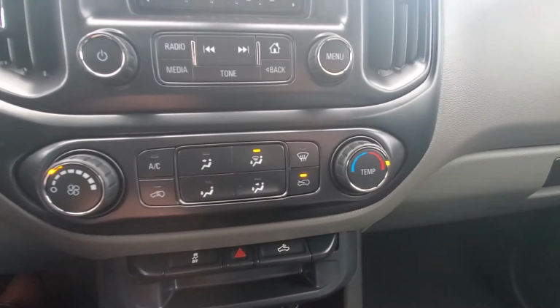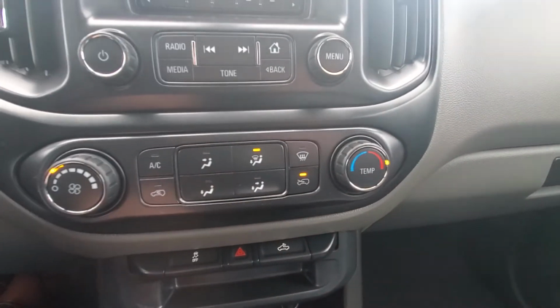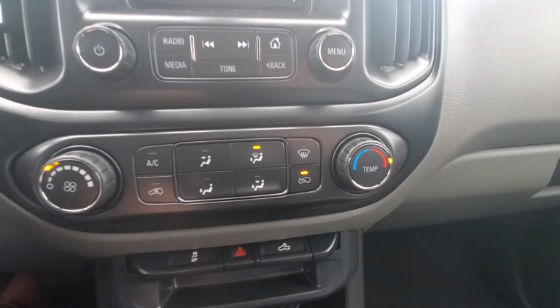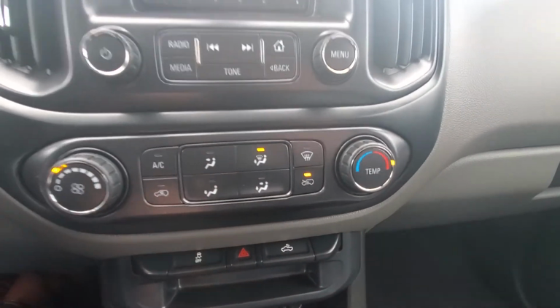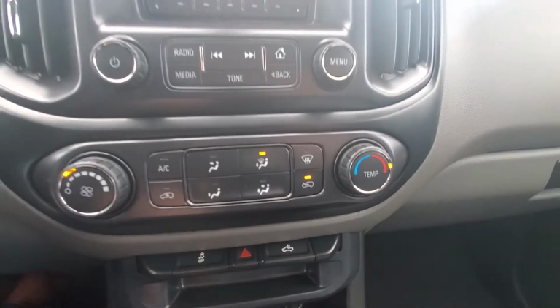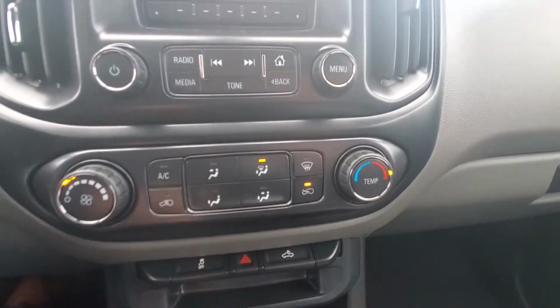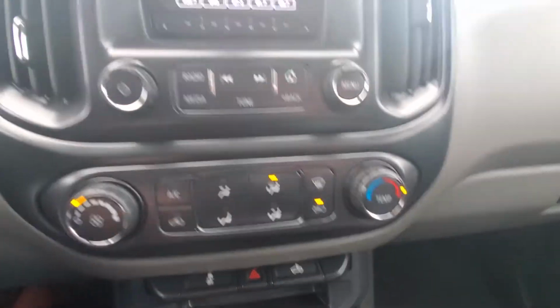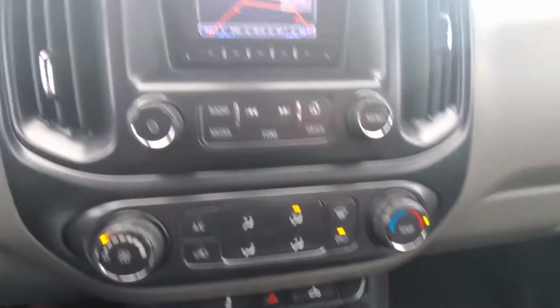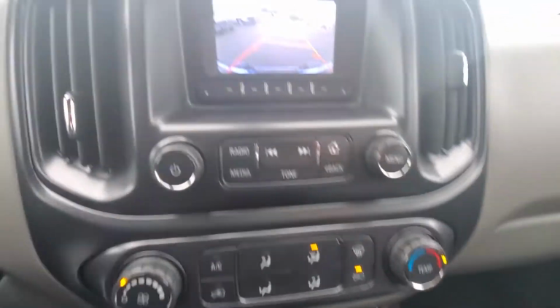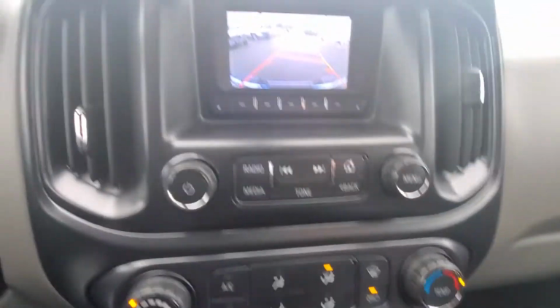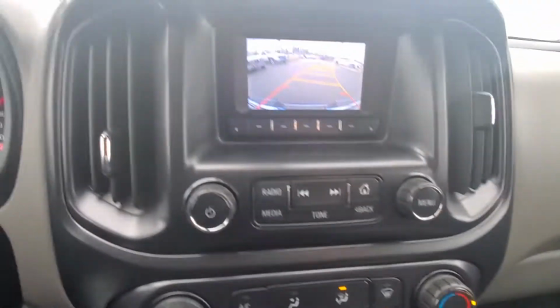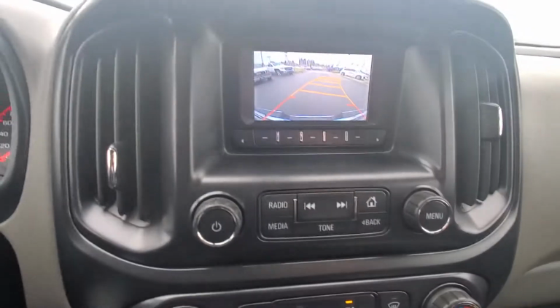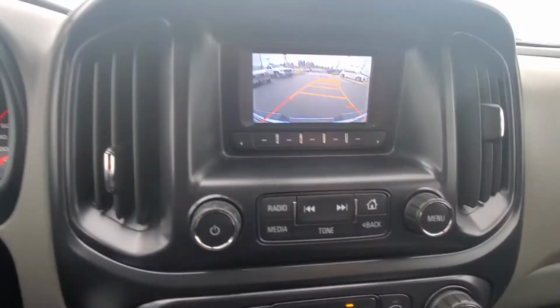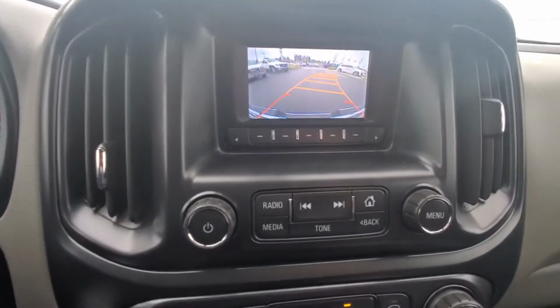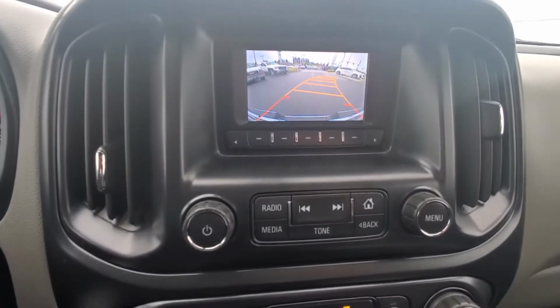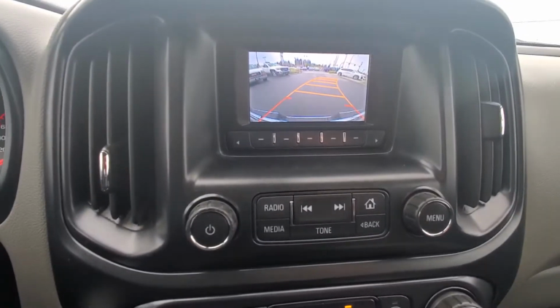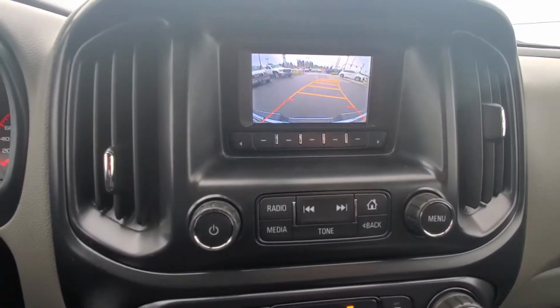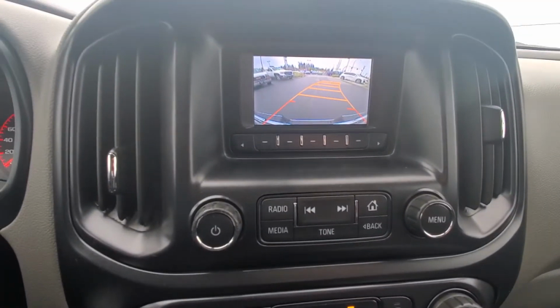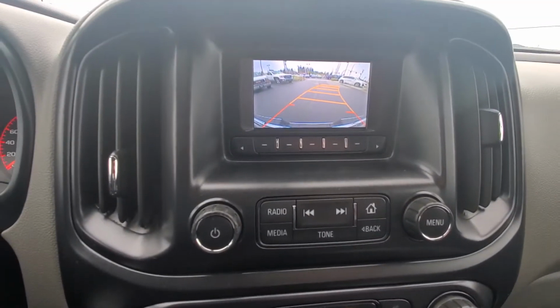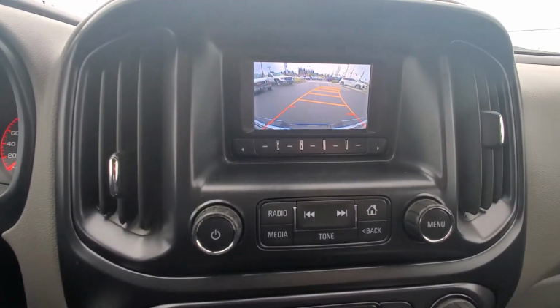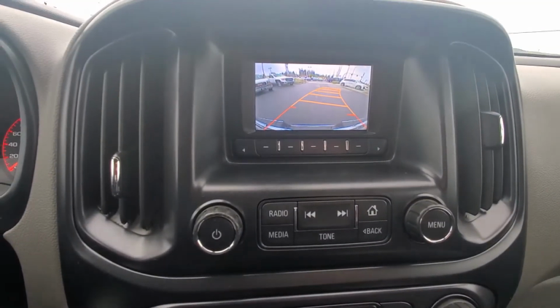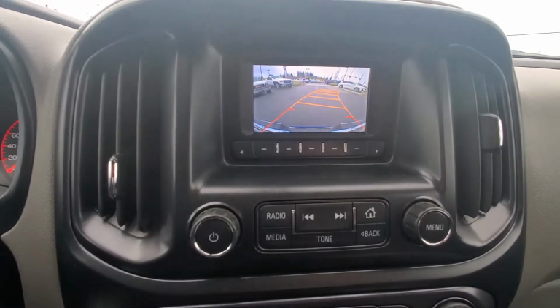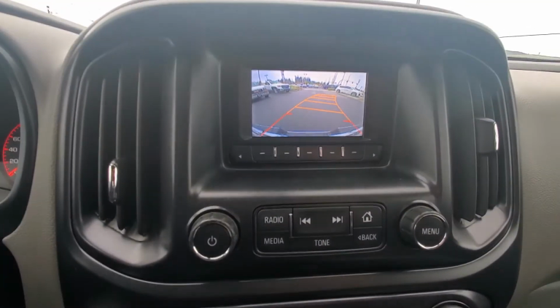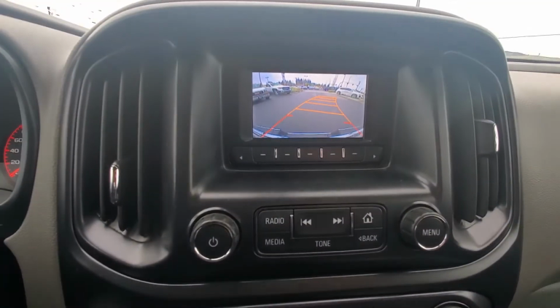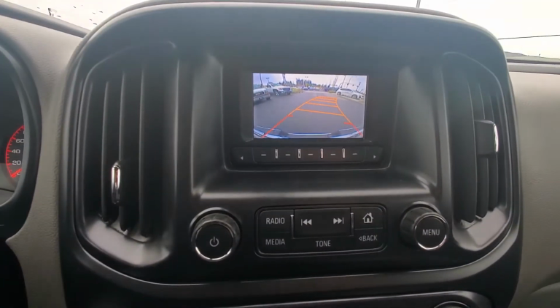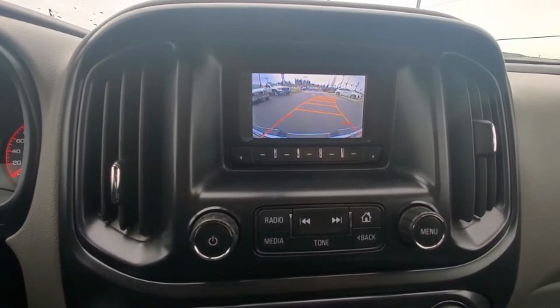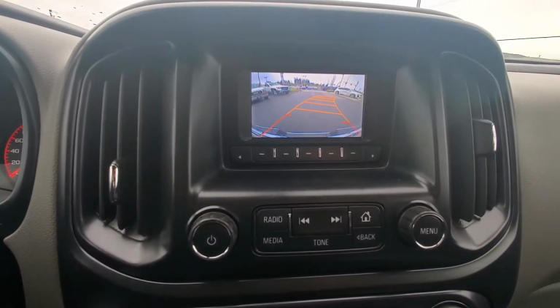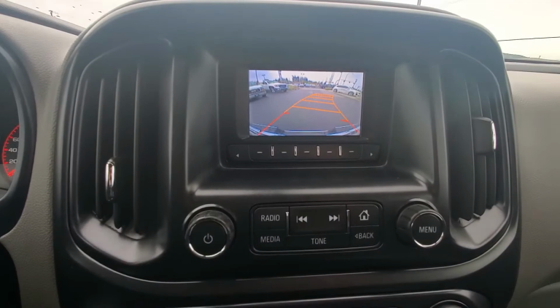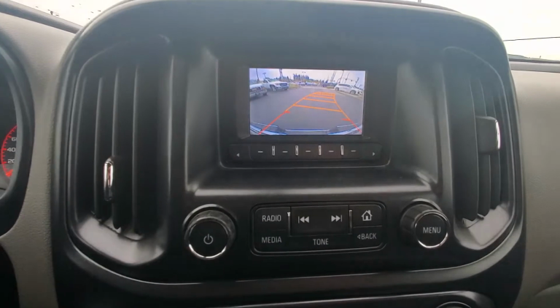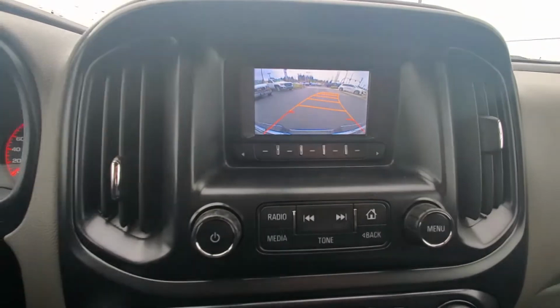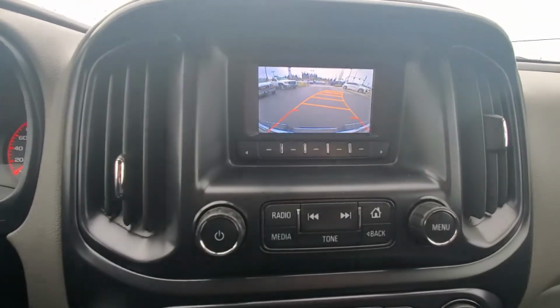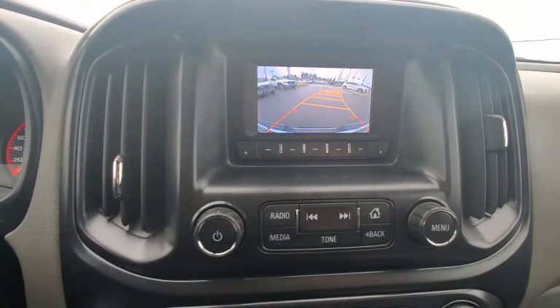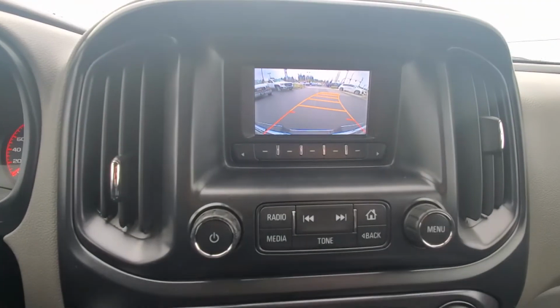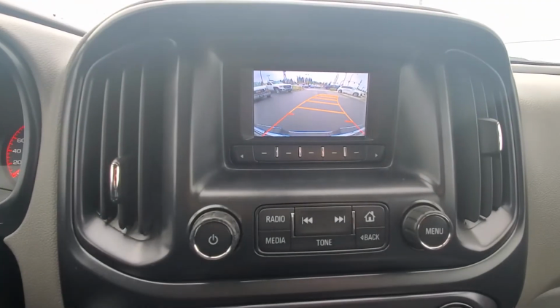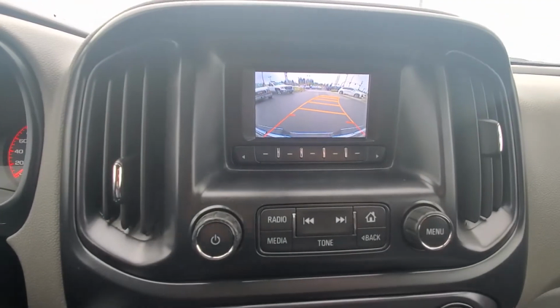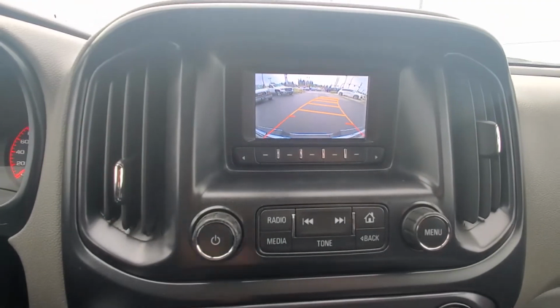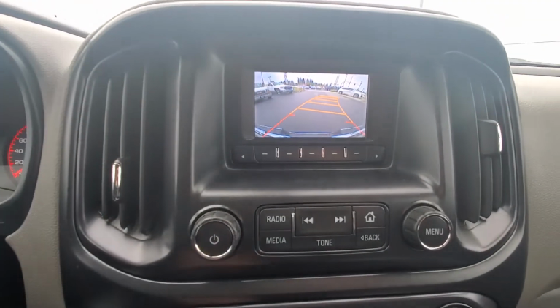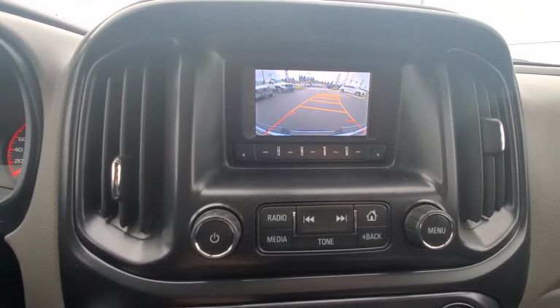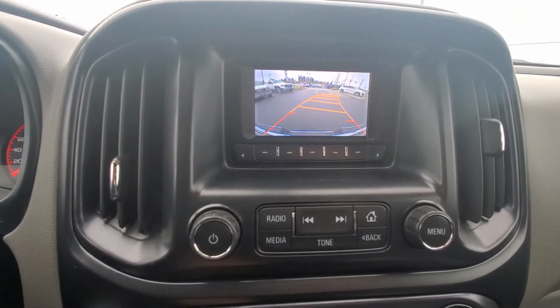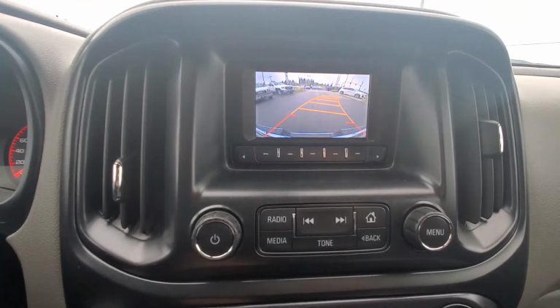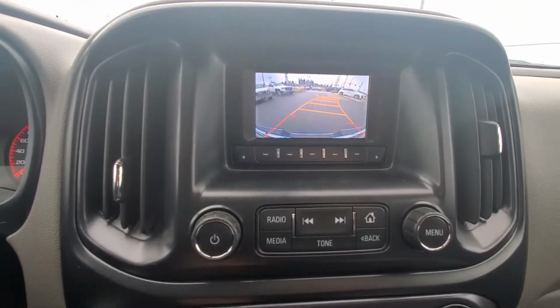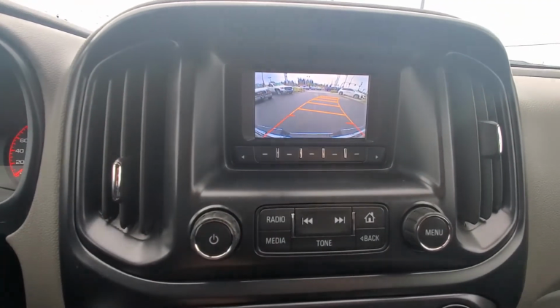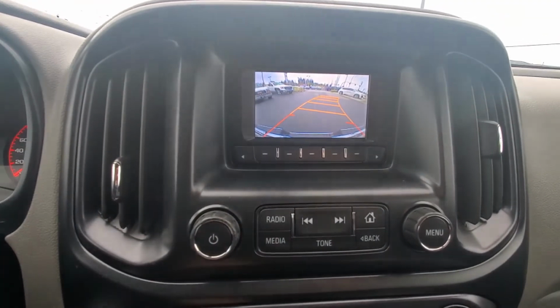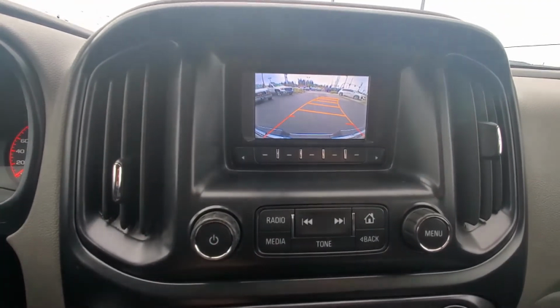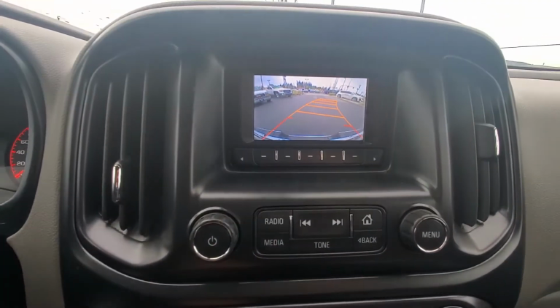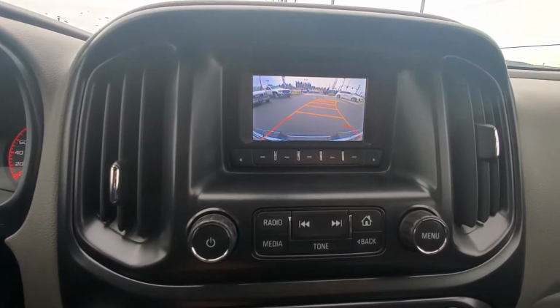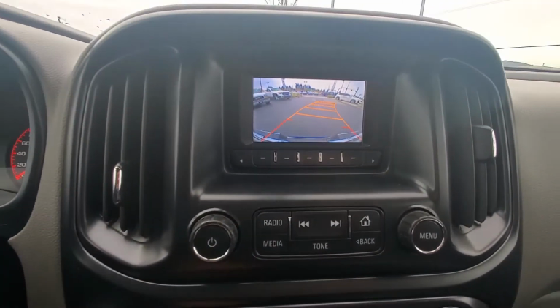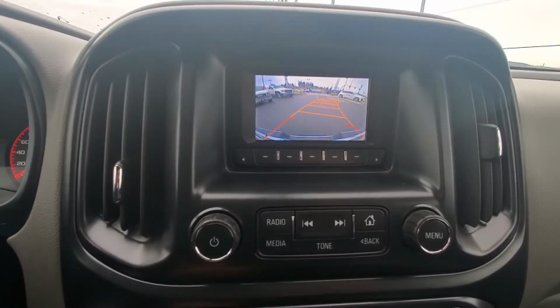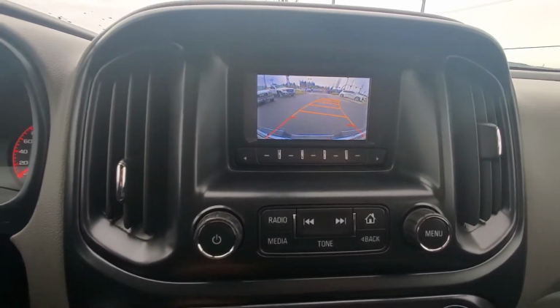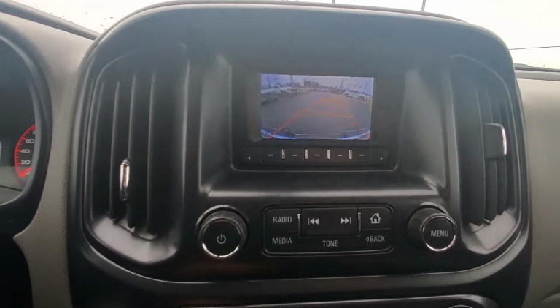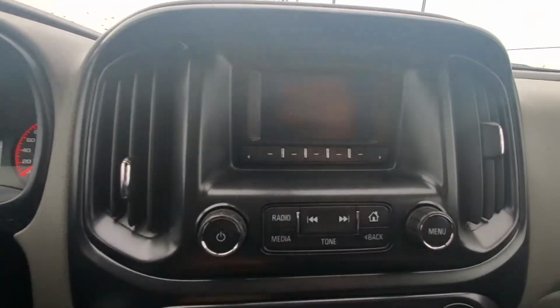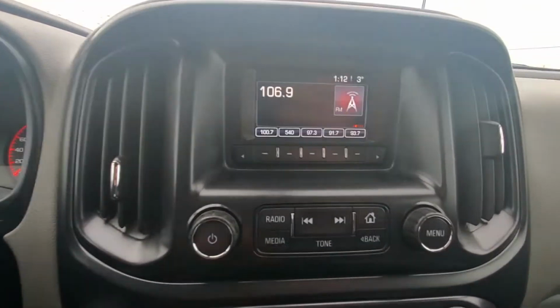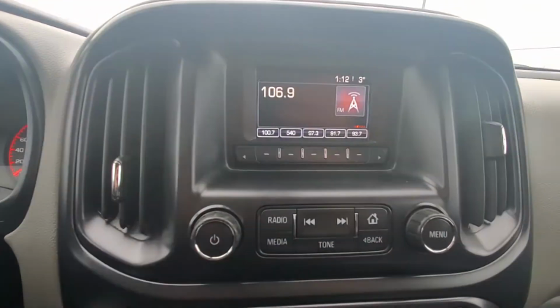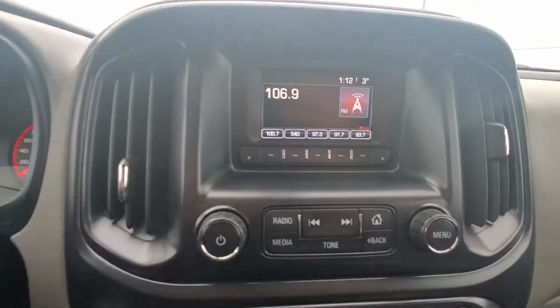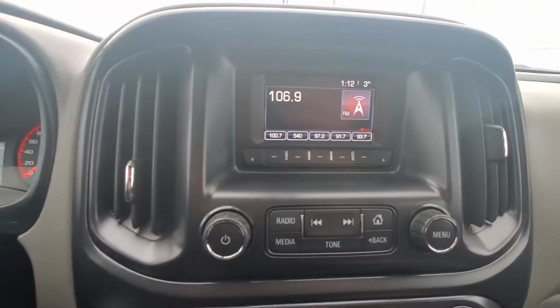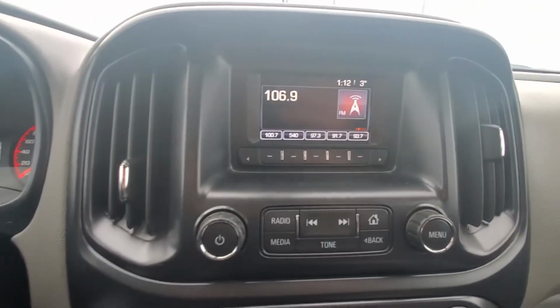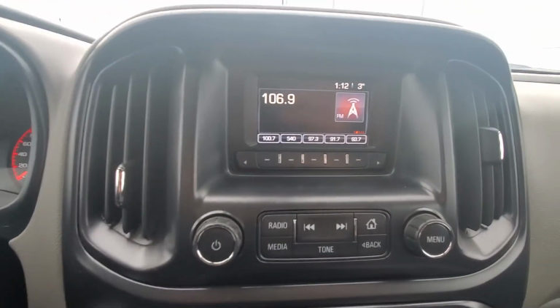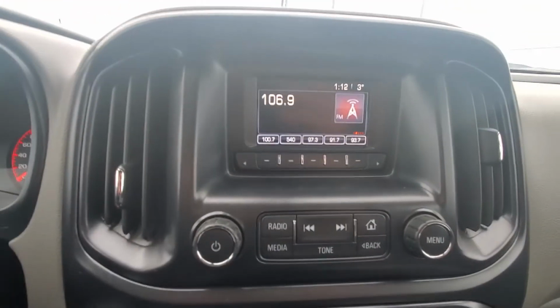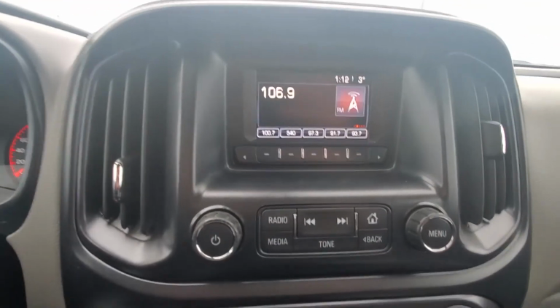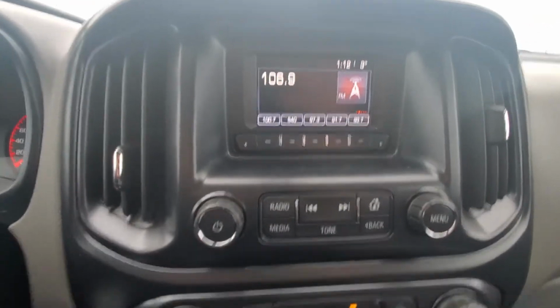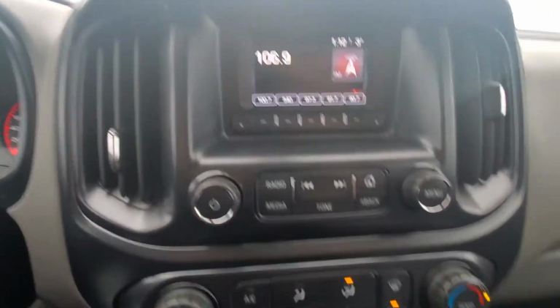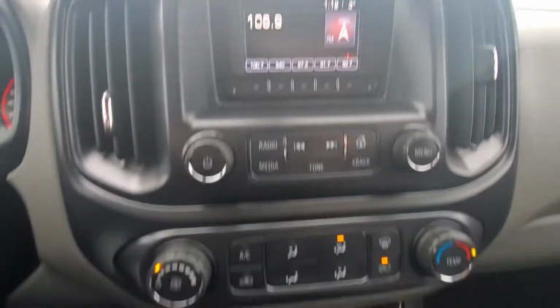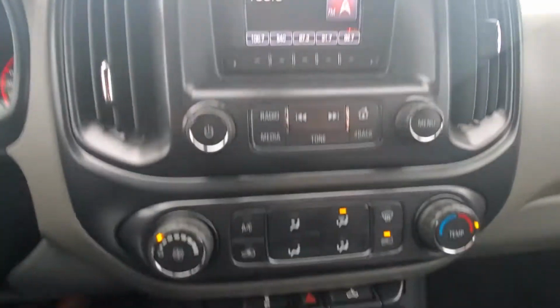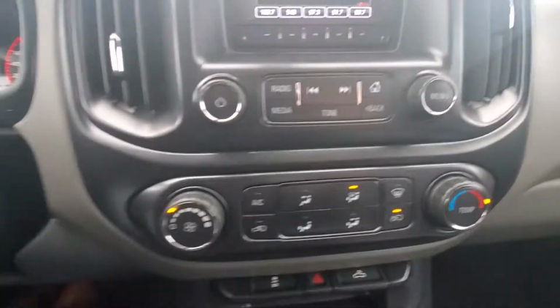As mentioned, it does have a backup camera, which is just really convenient and safe as well.